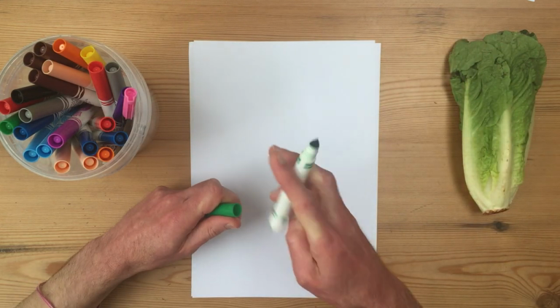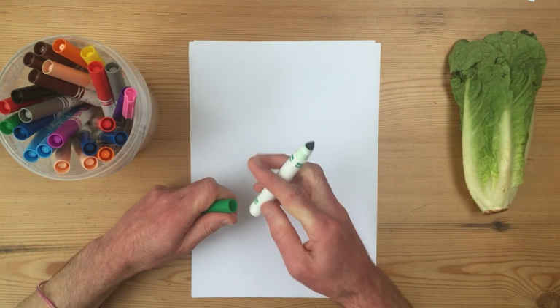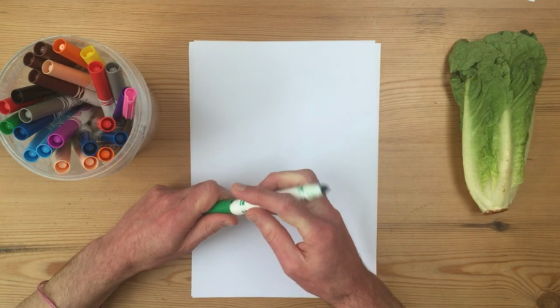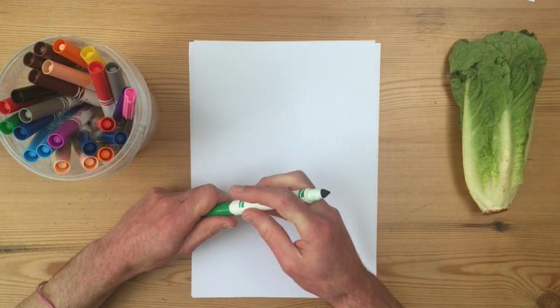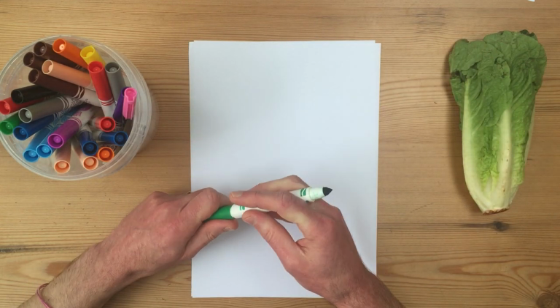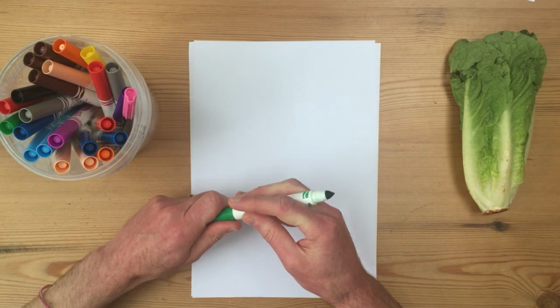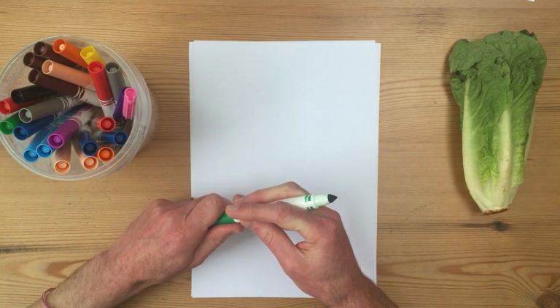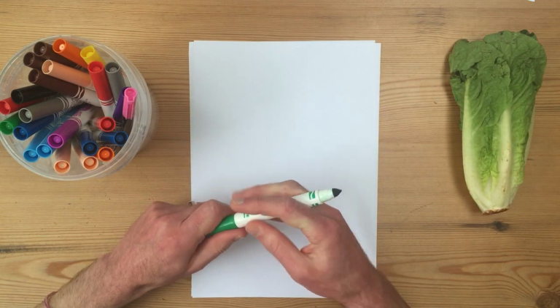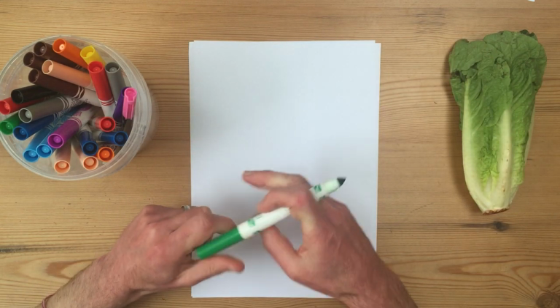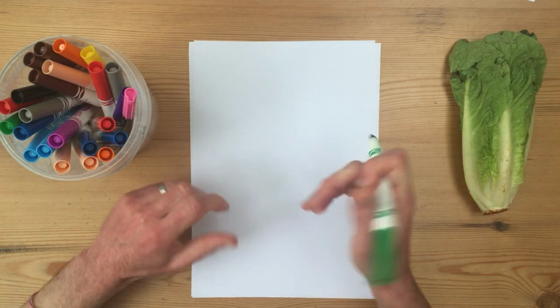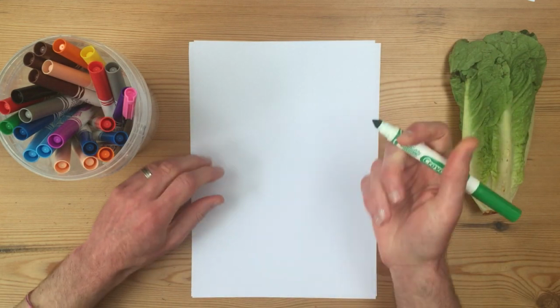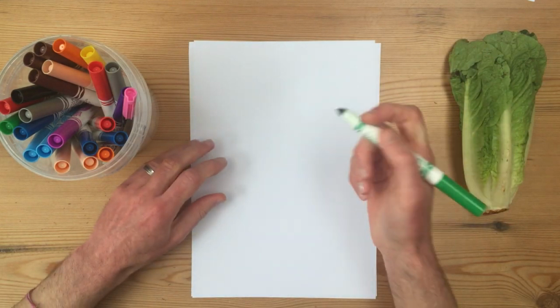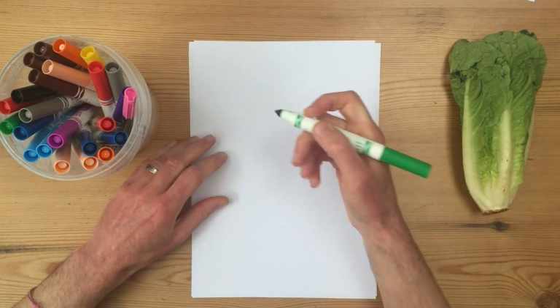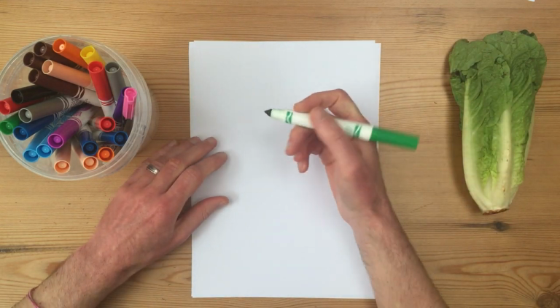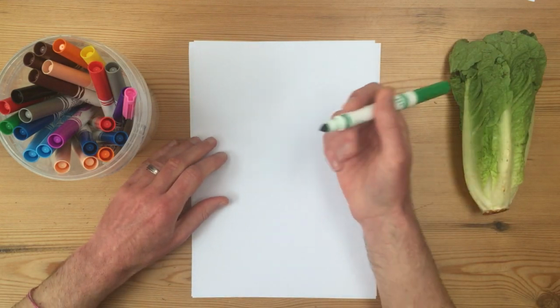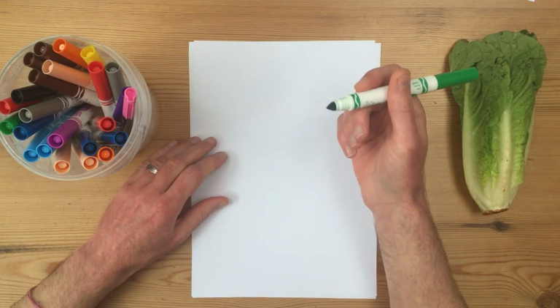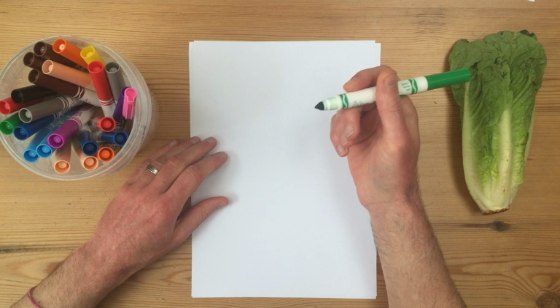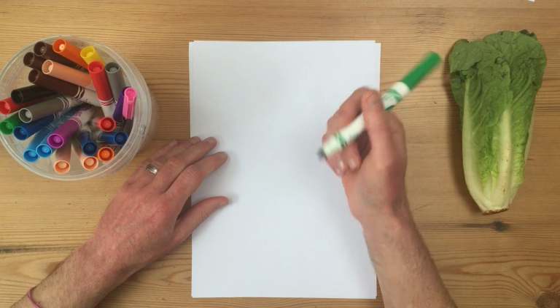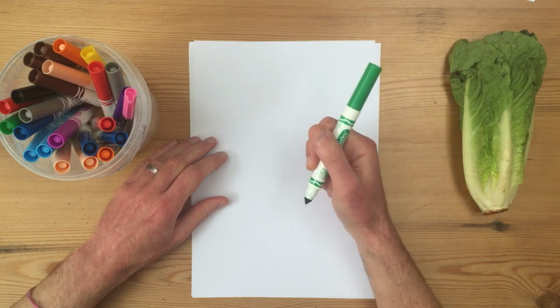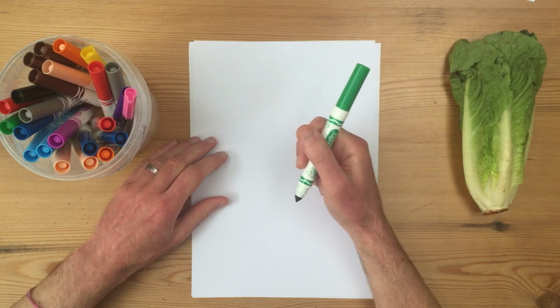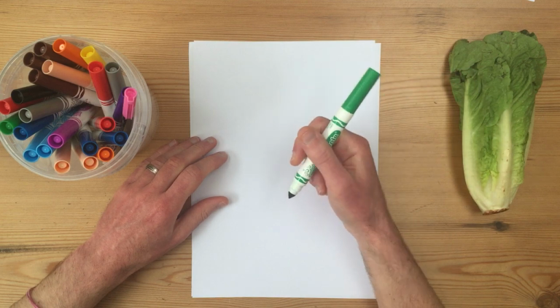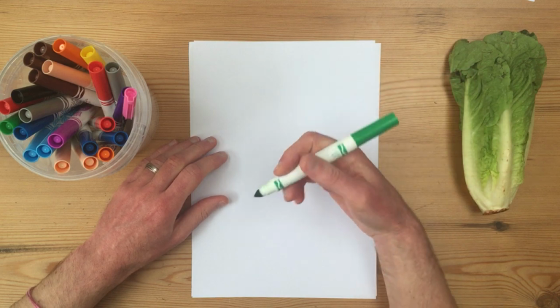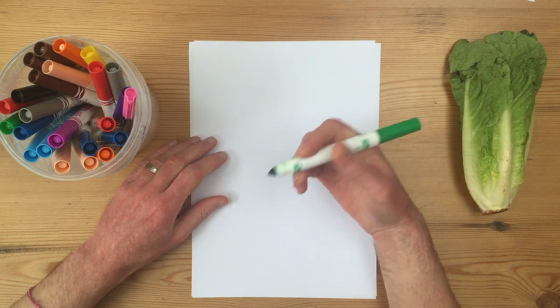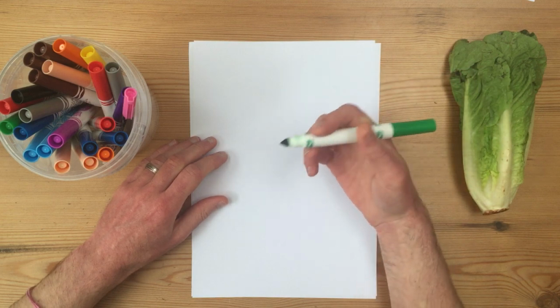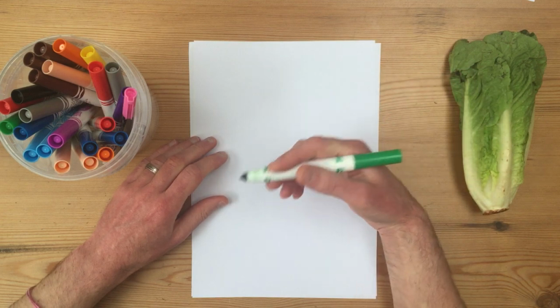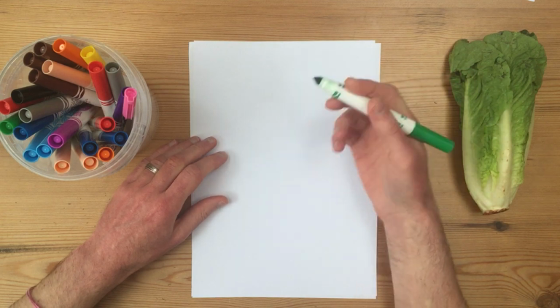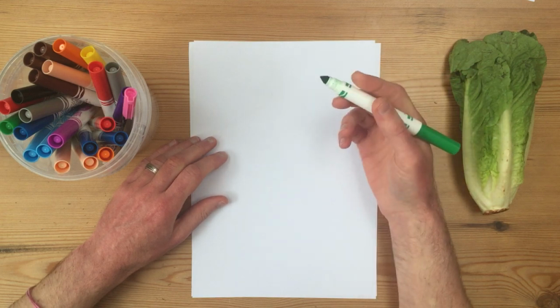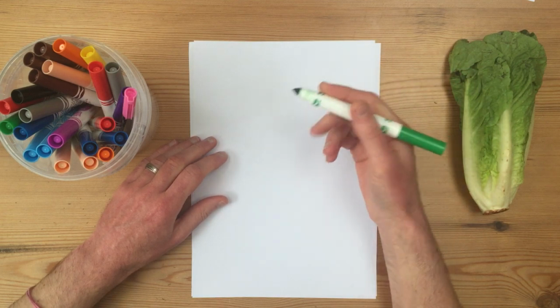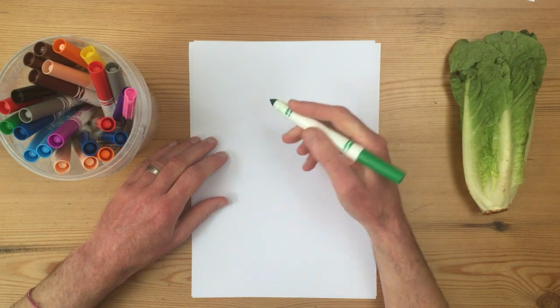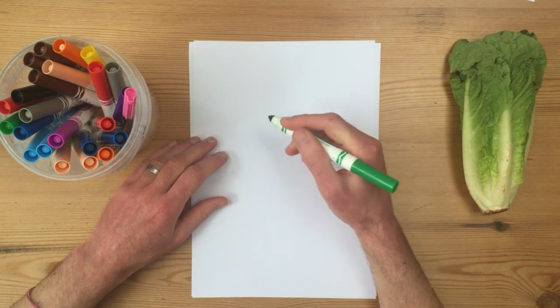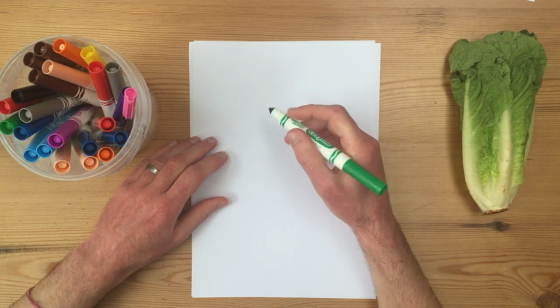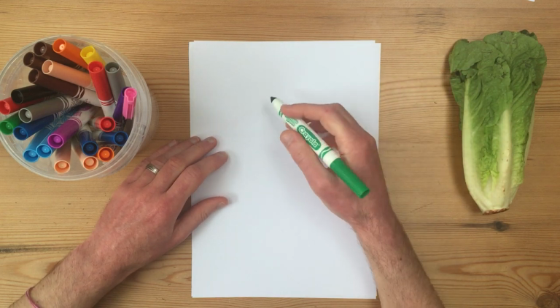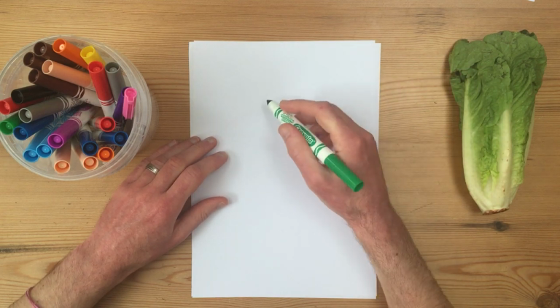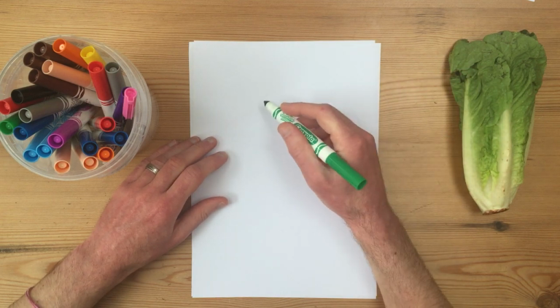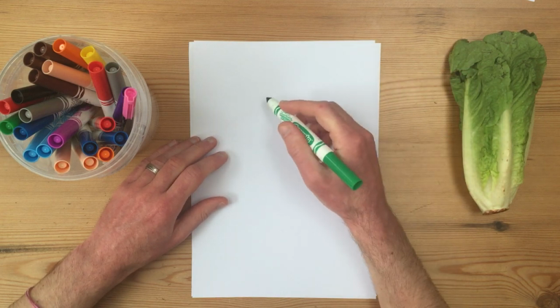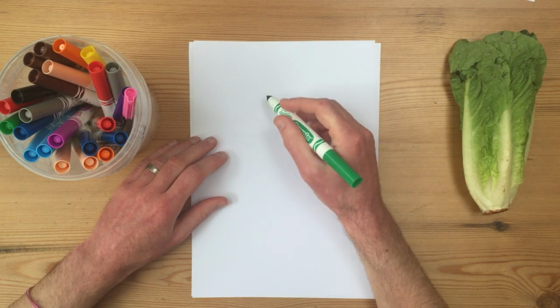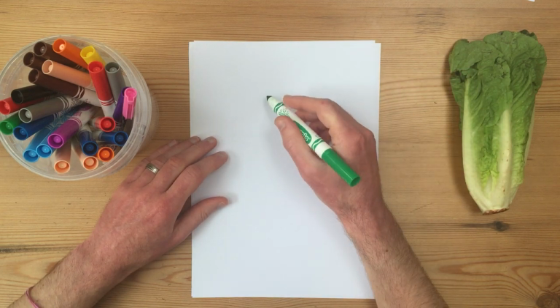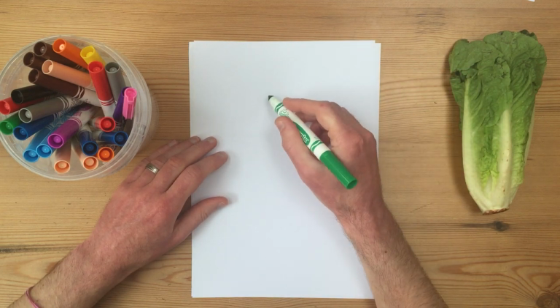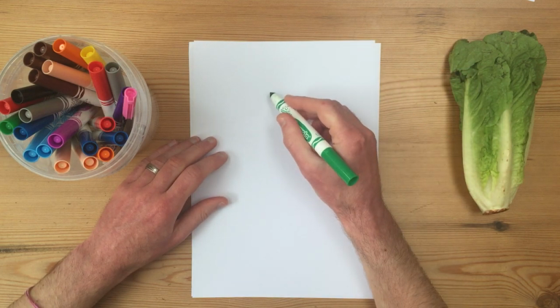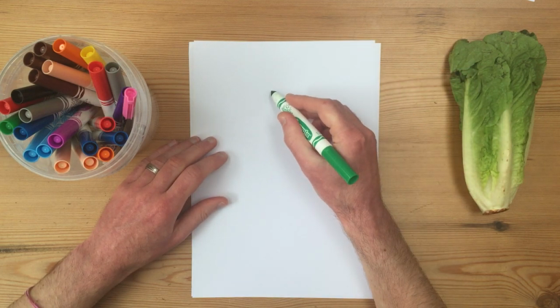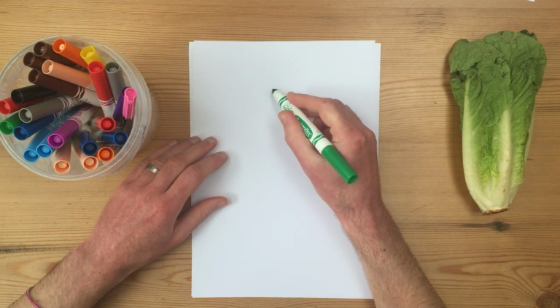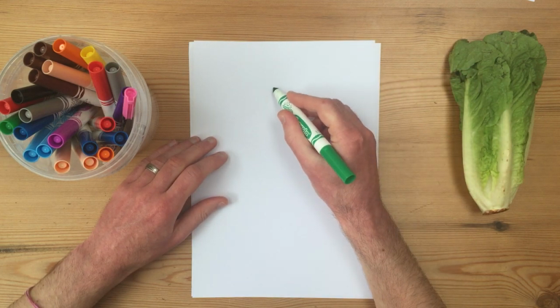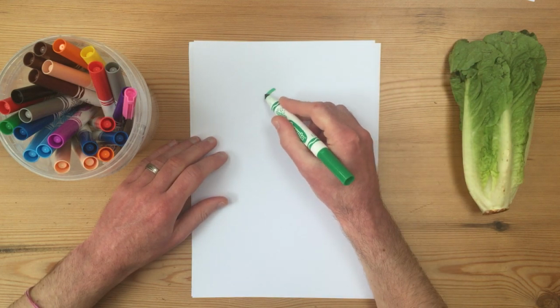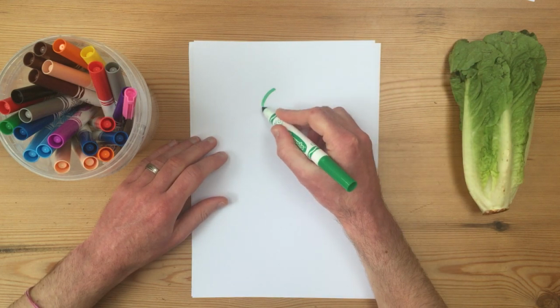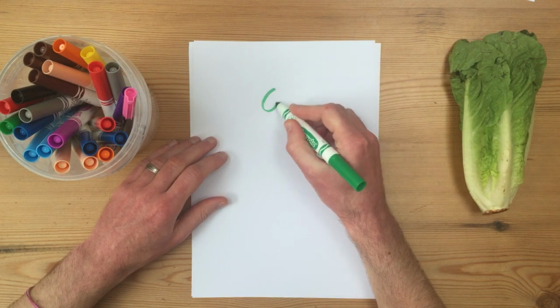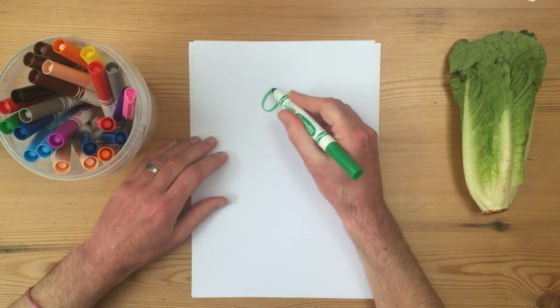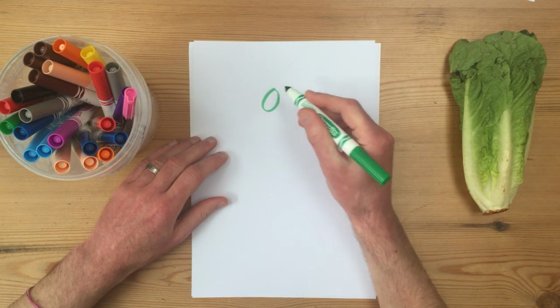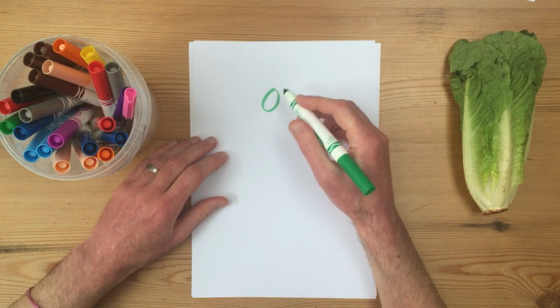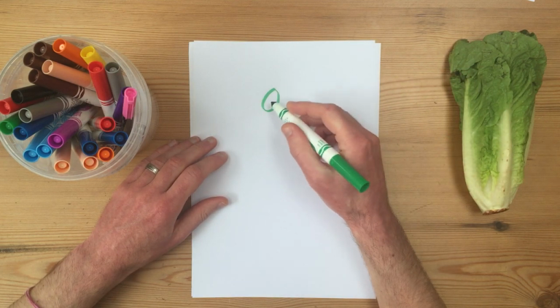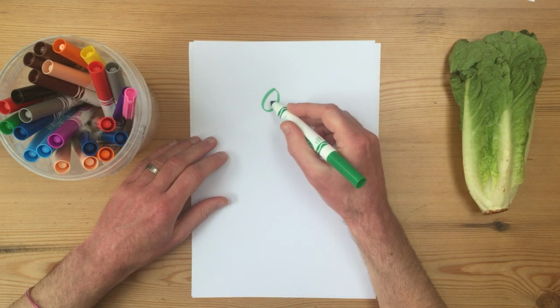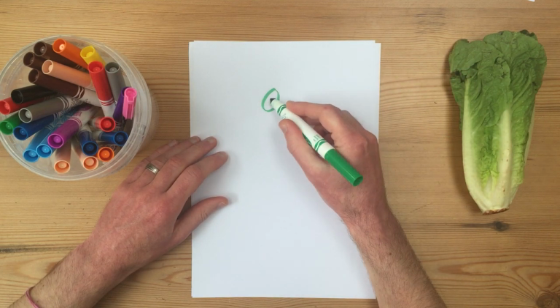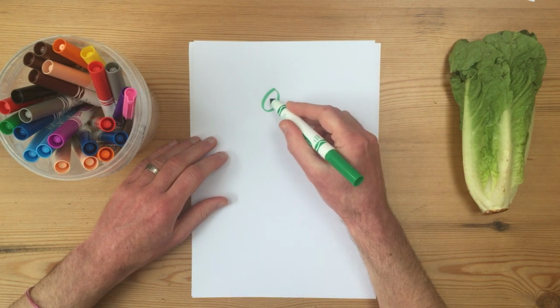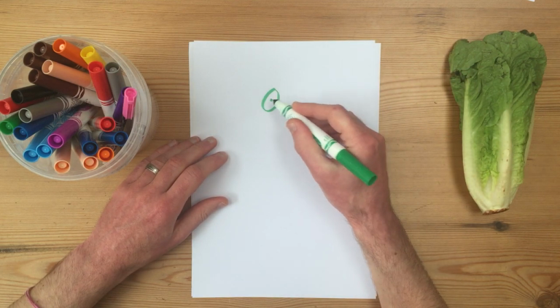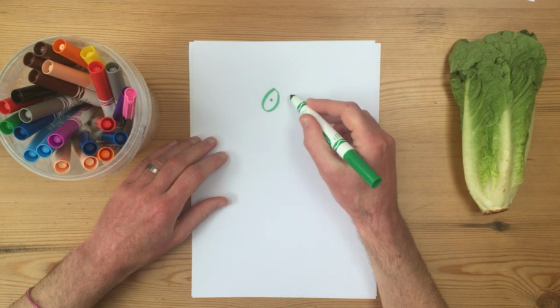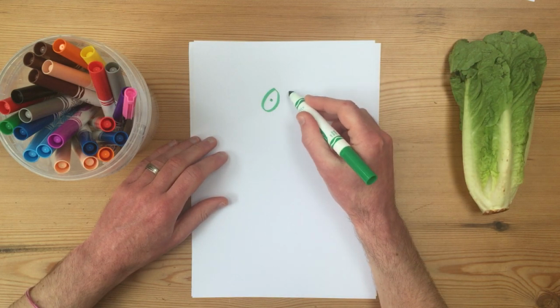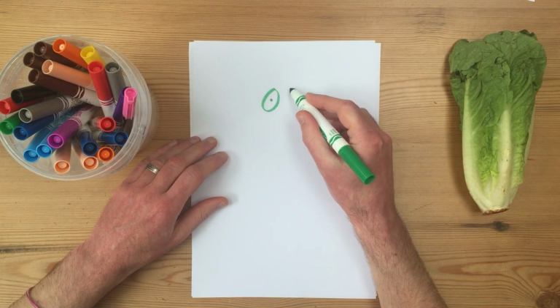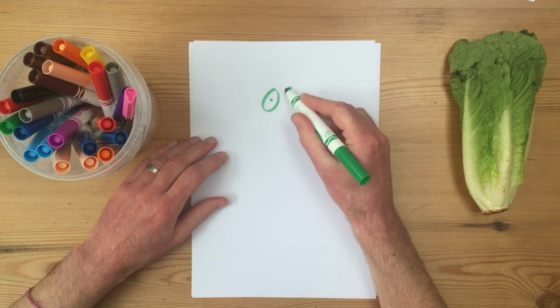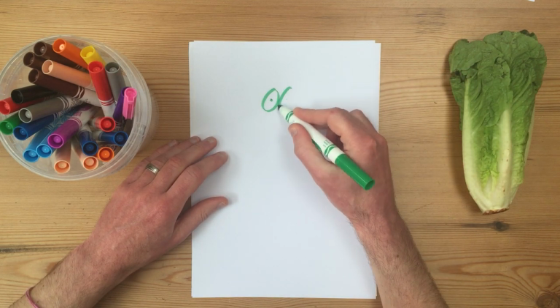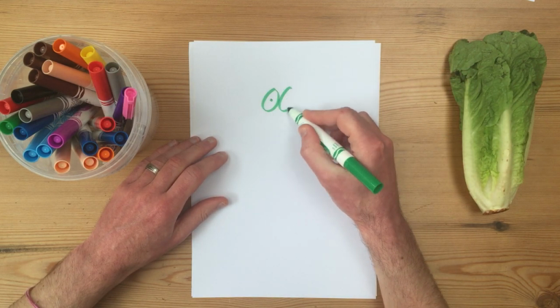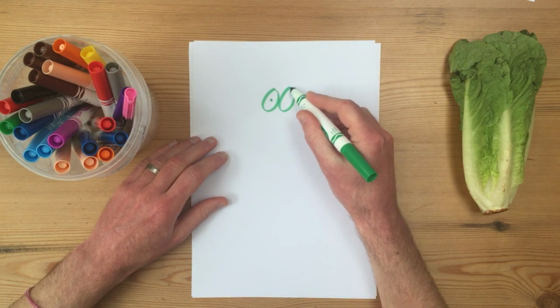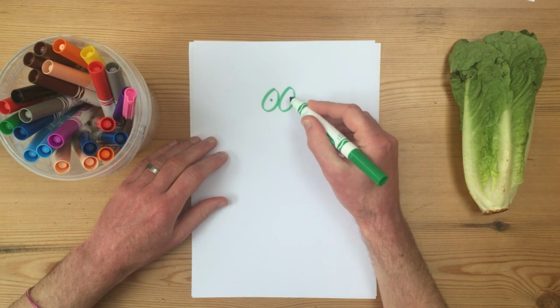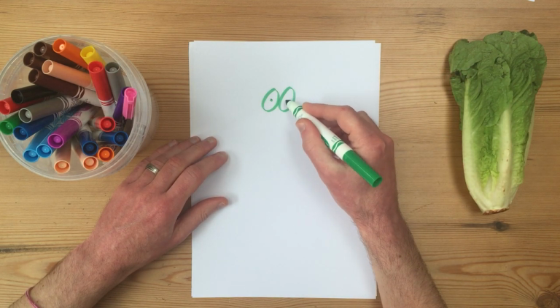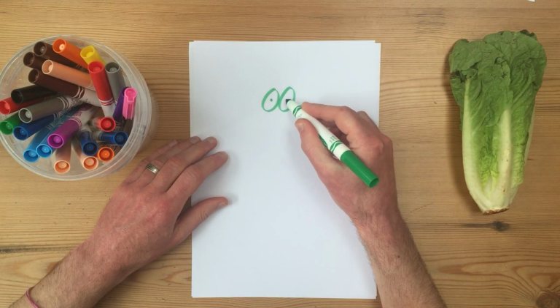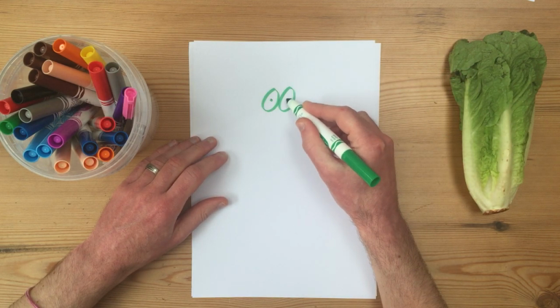The first thing we're going to draw — I've got a green pen, you can pick any colour you want — are two fantastic cartoon eyes.